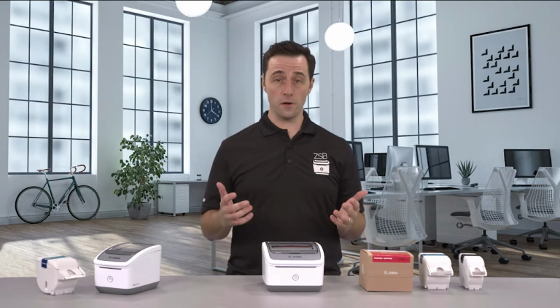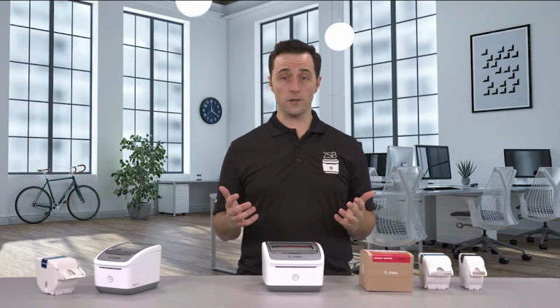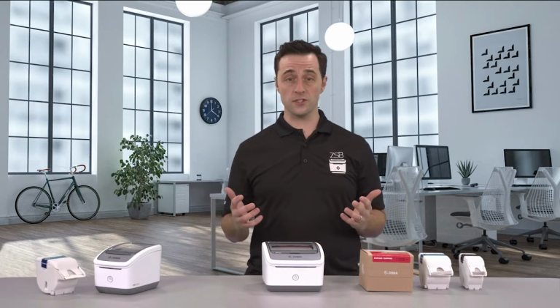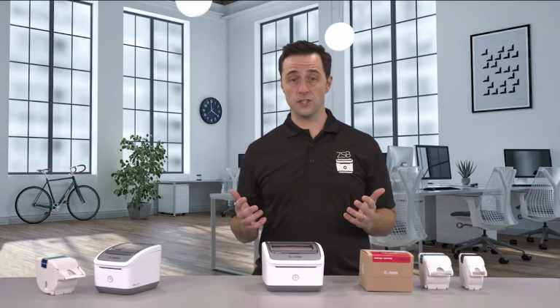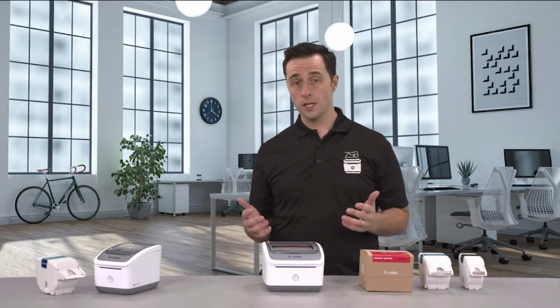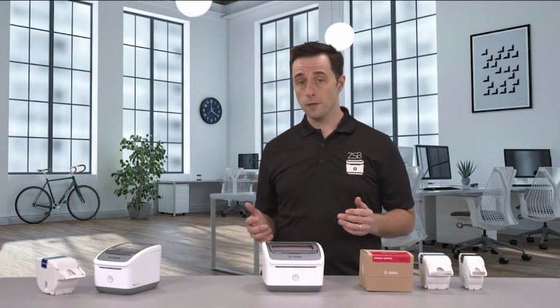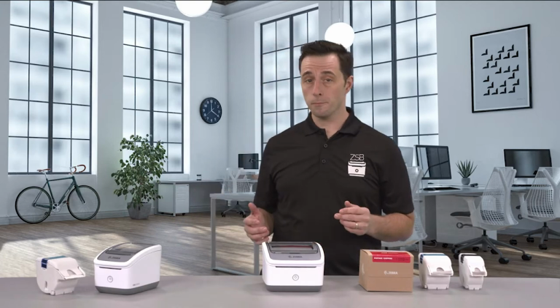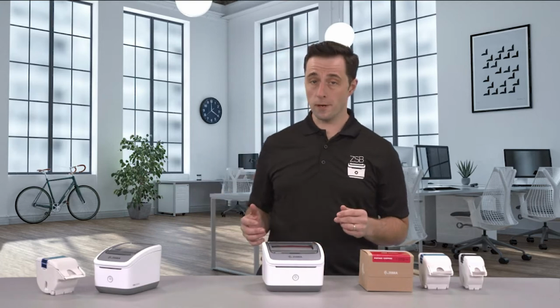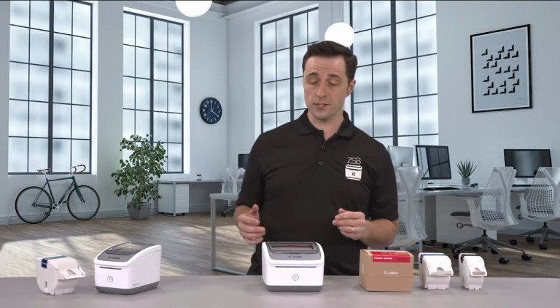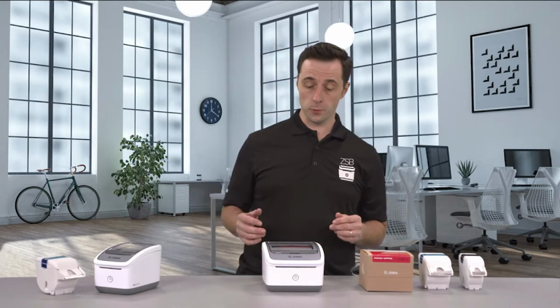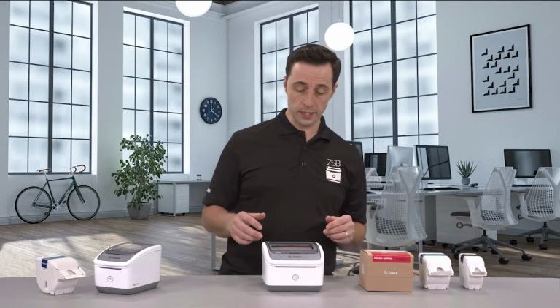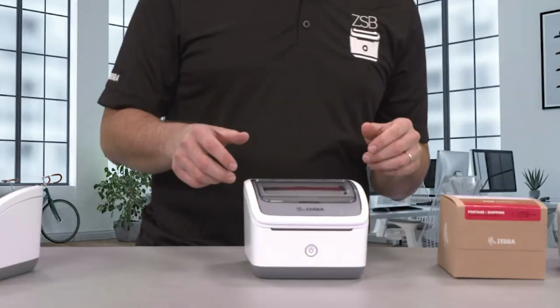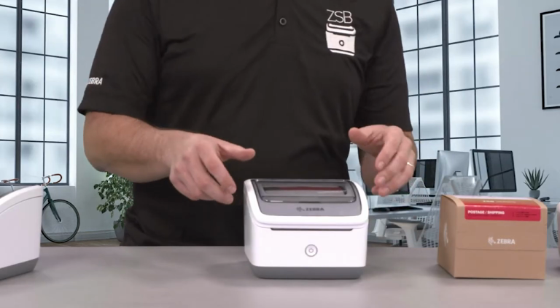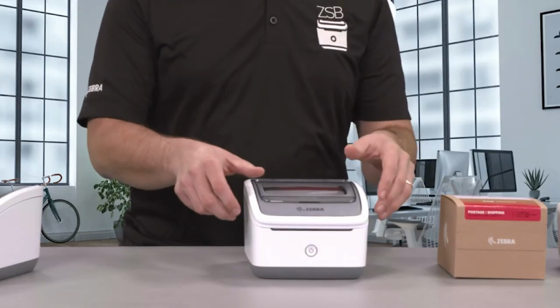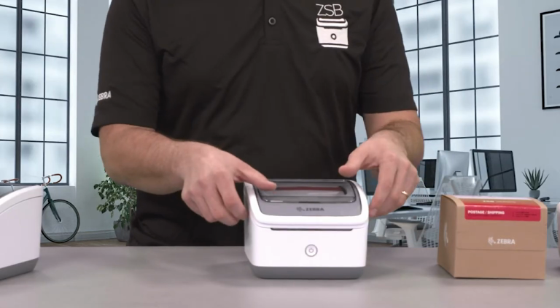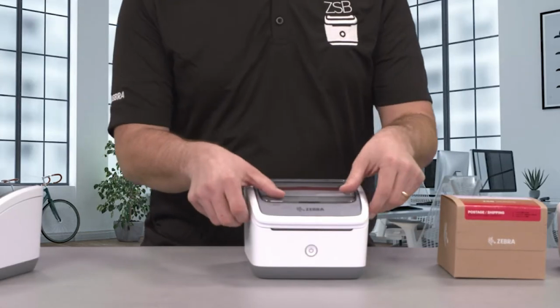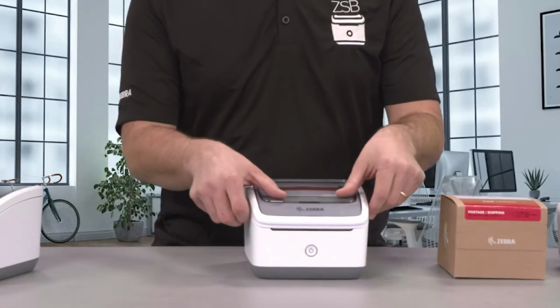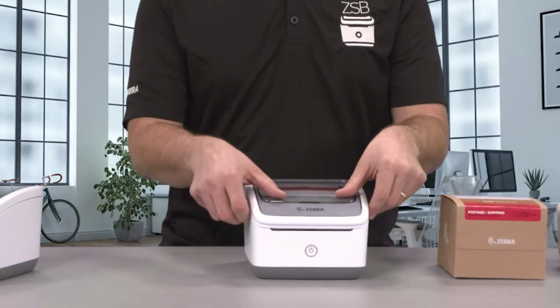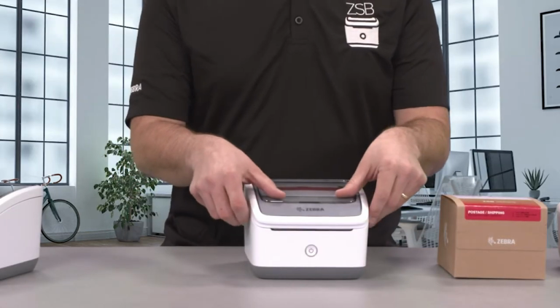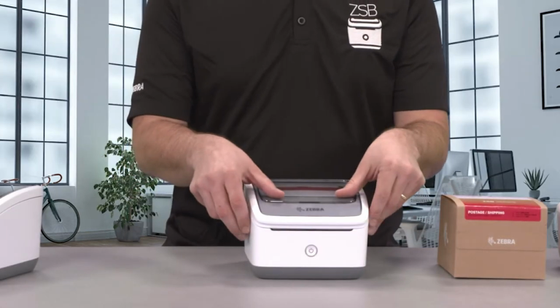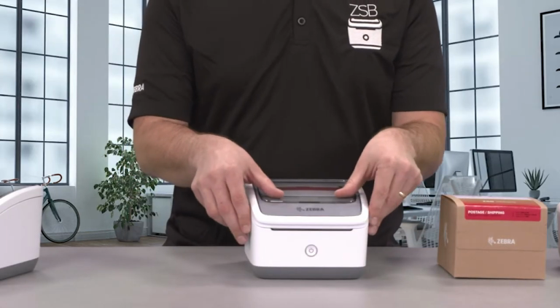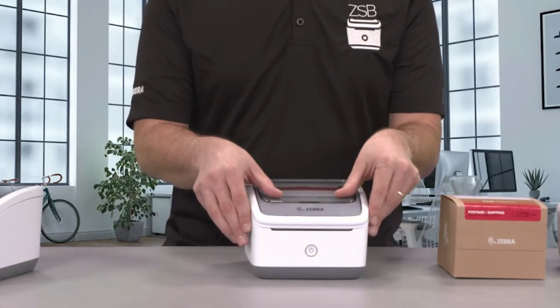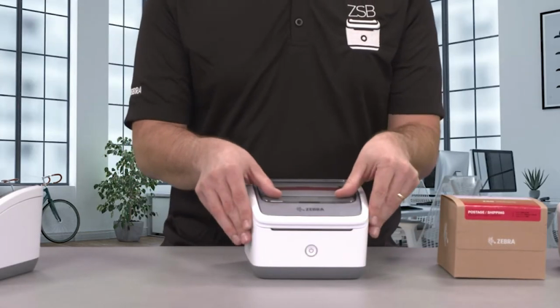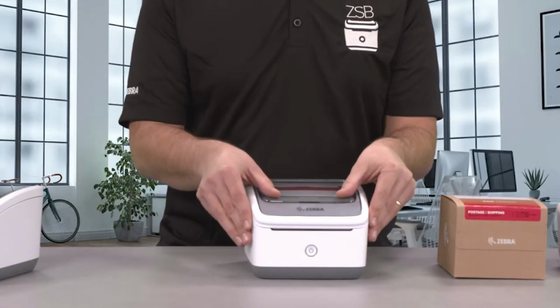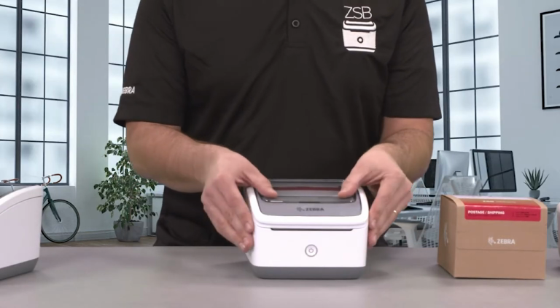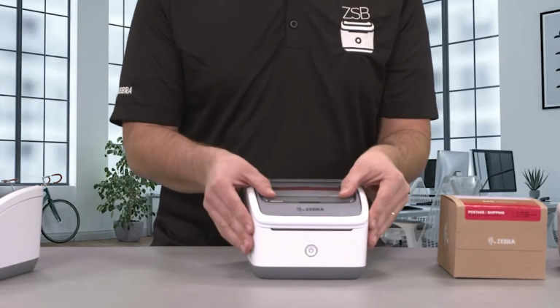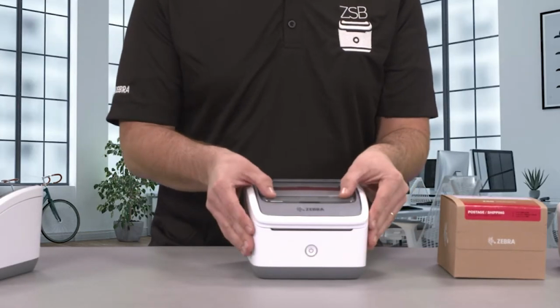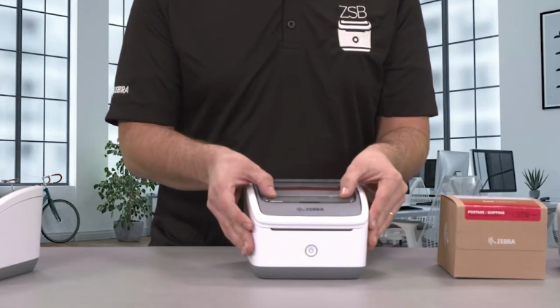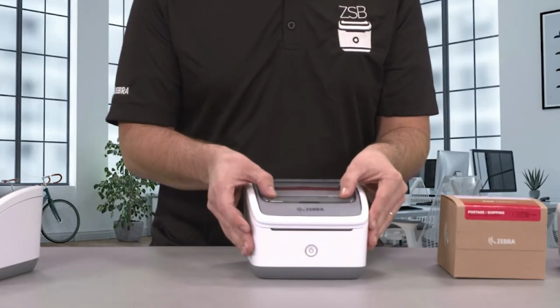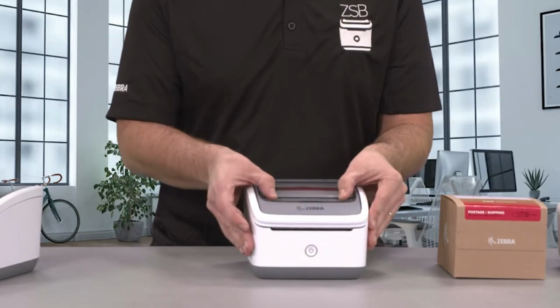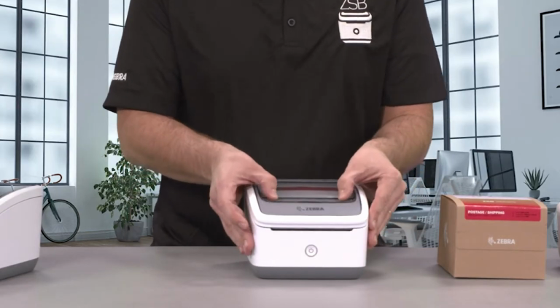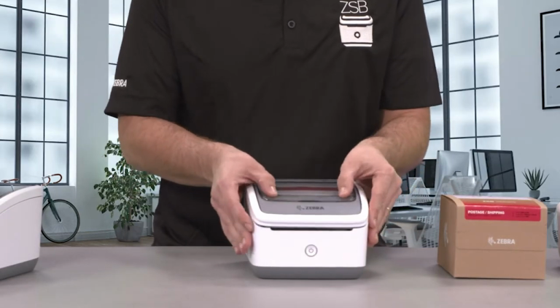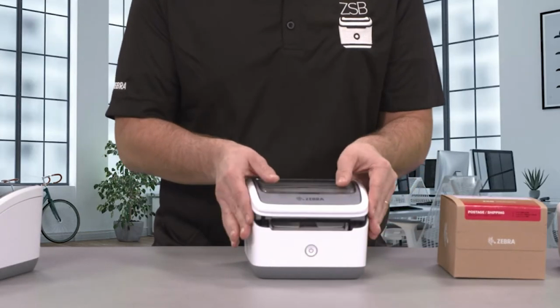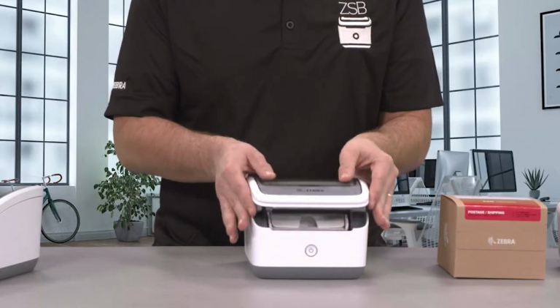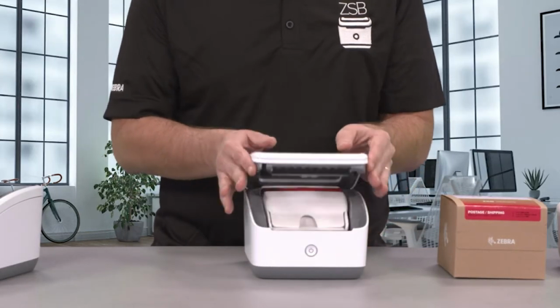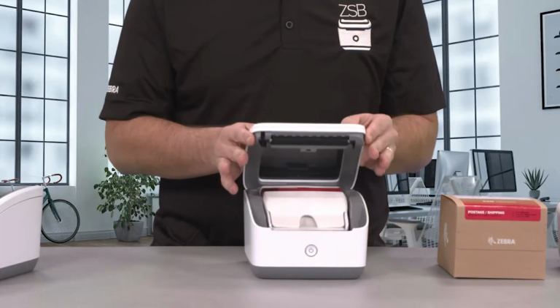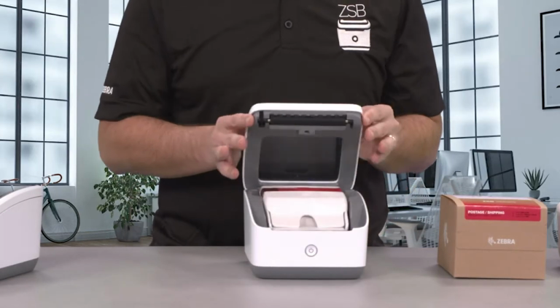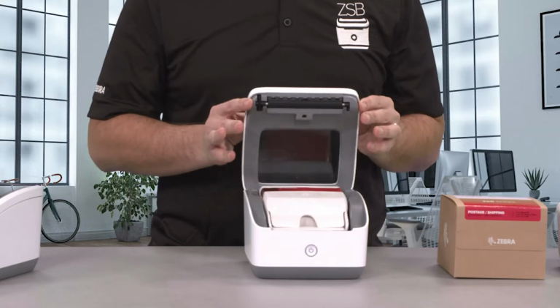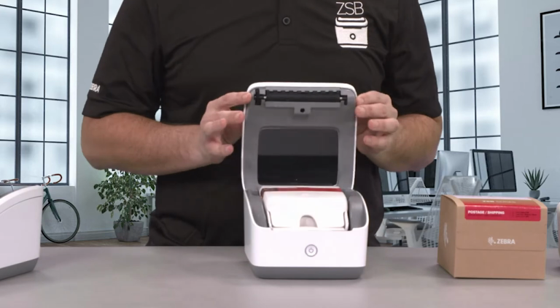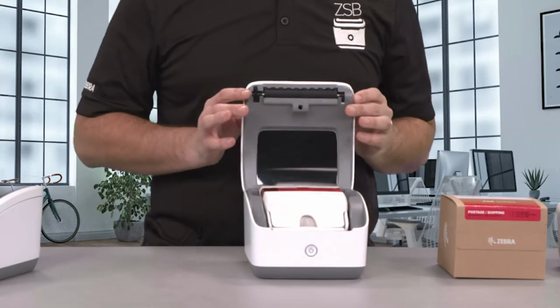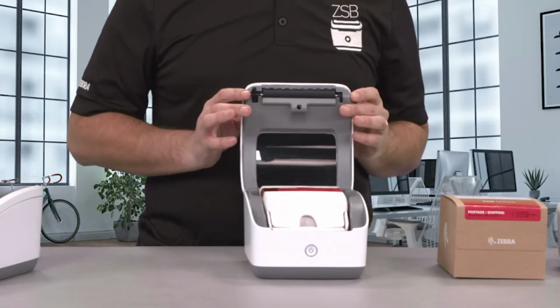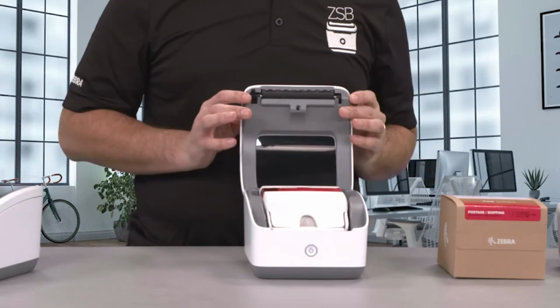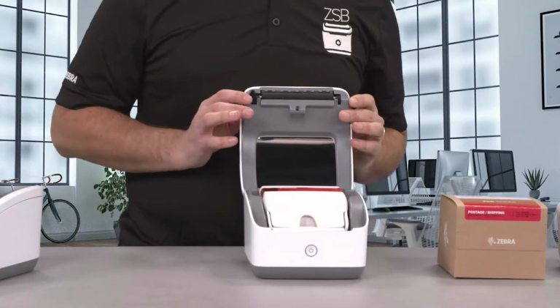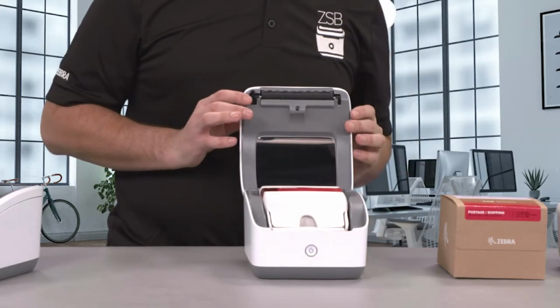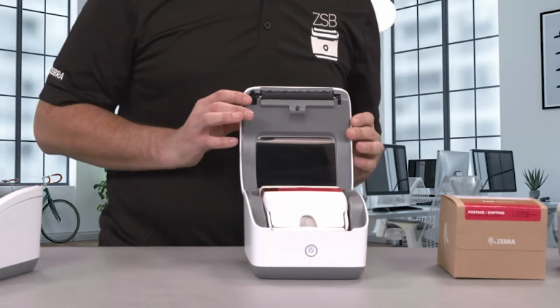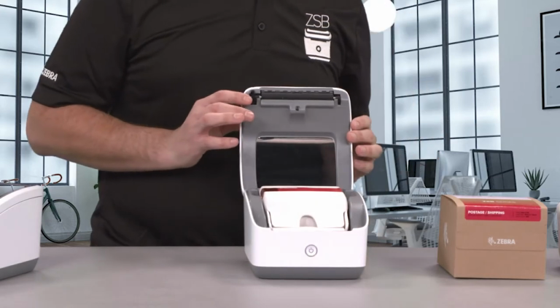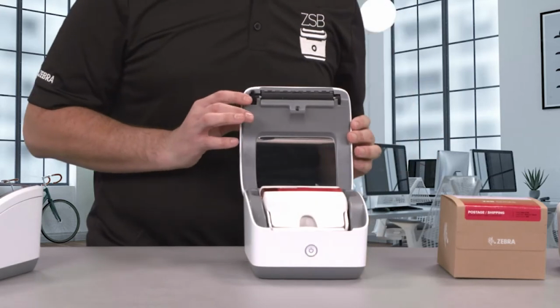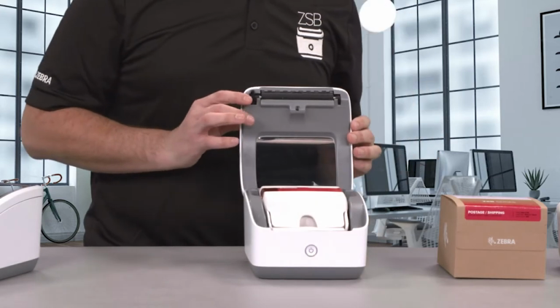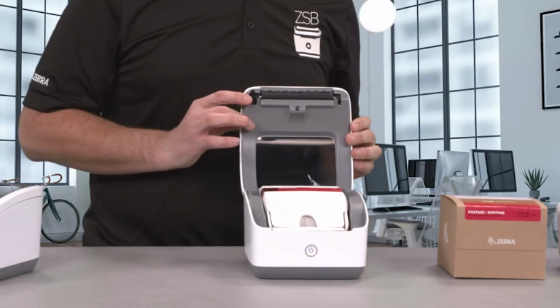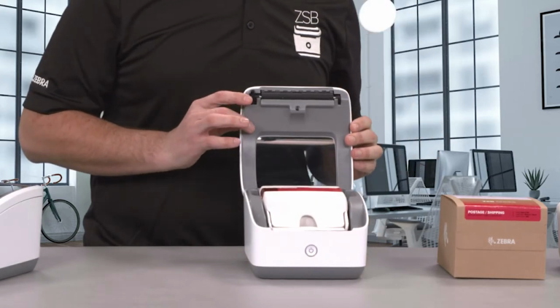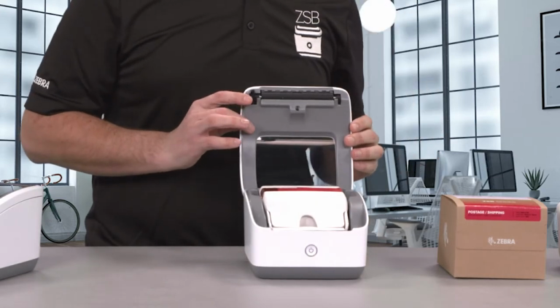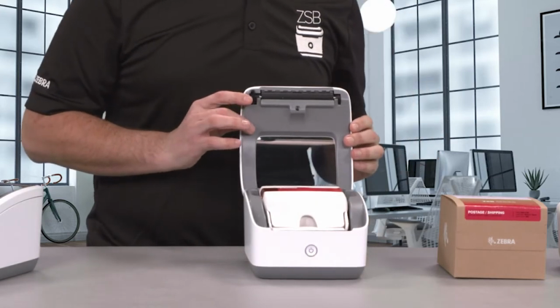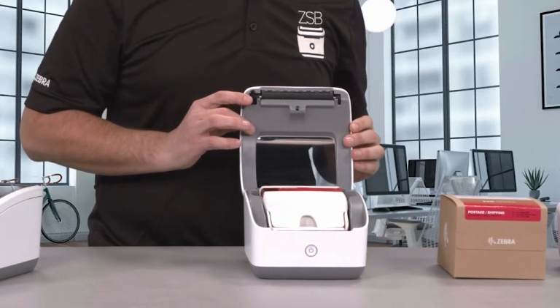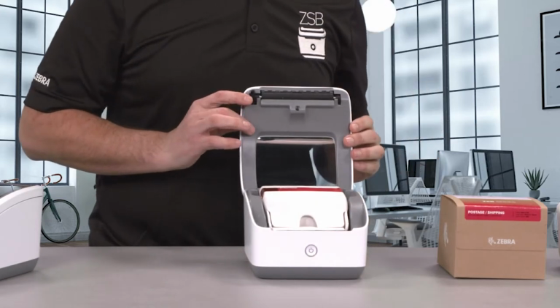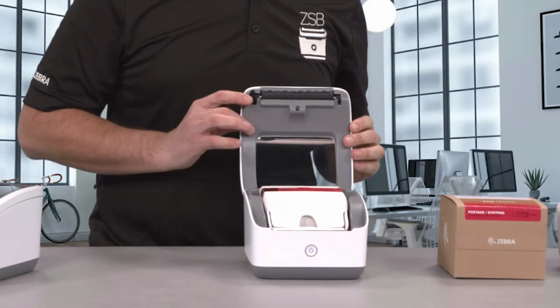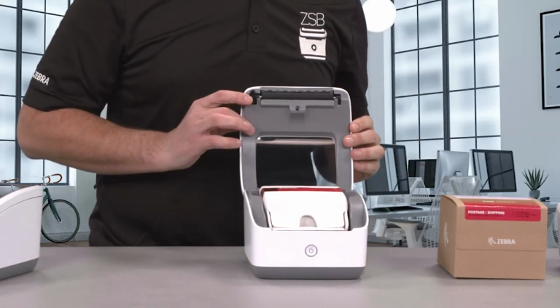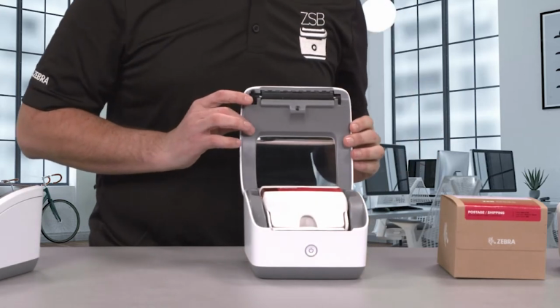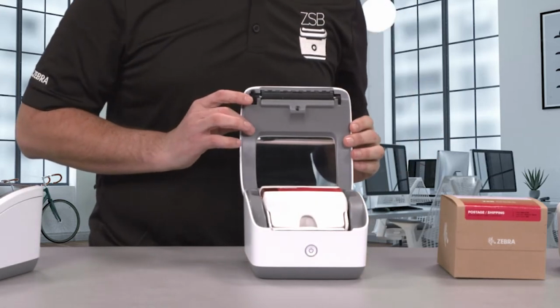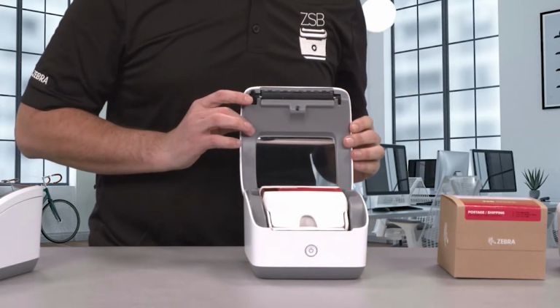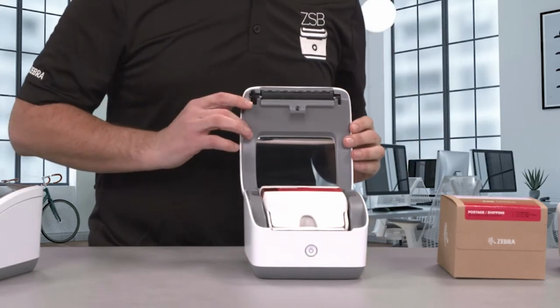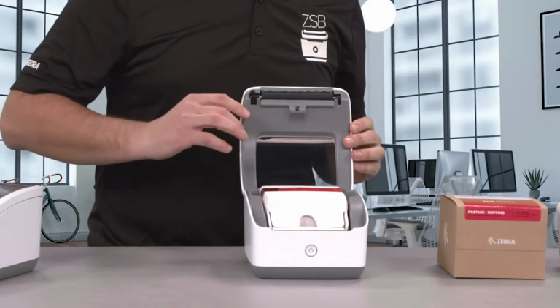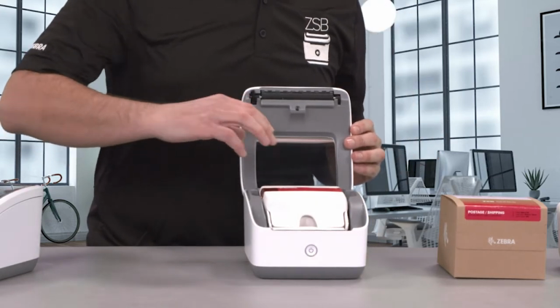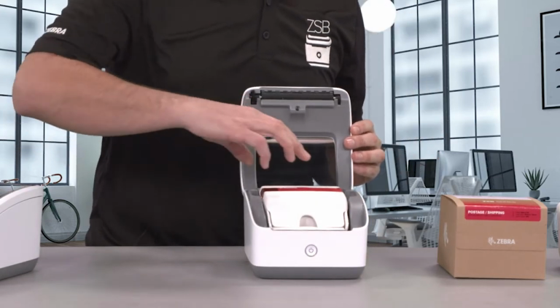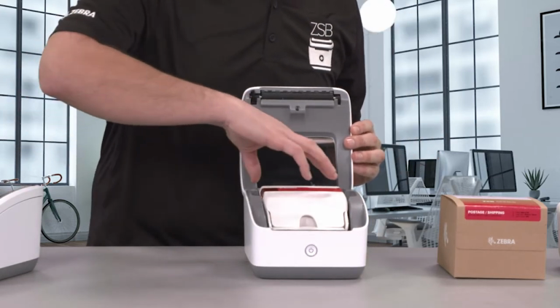First, press the release bar and open the cover. Grab the cartridge by the sides and lift it out.